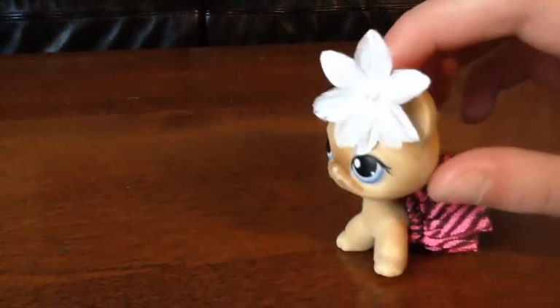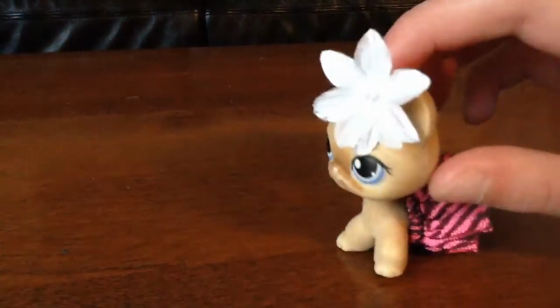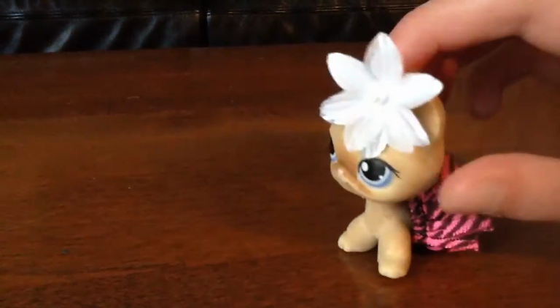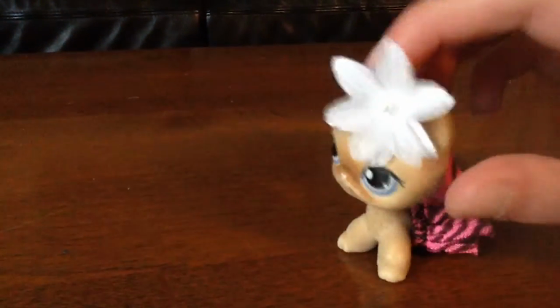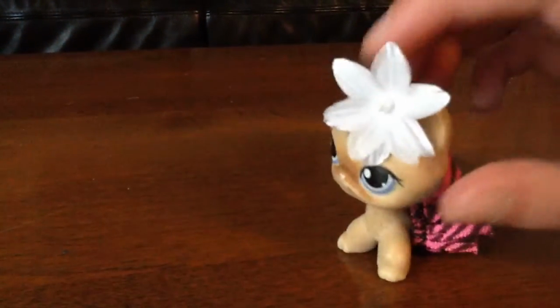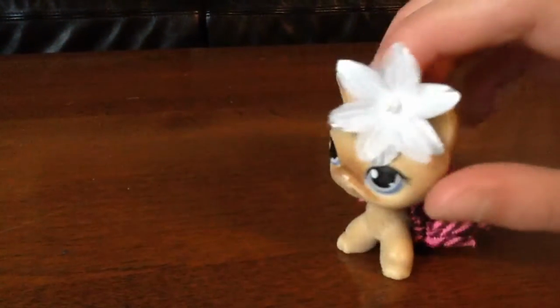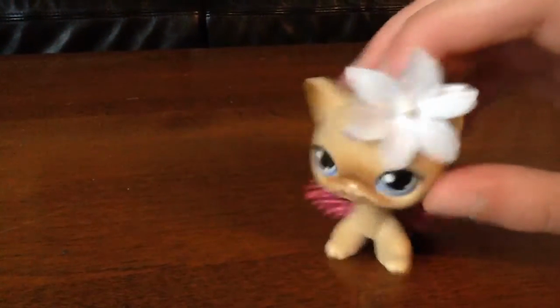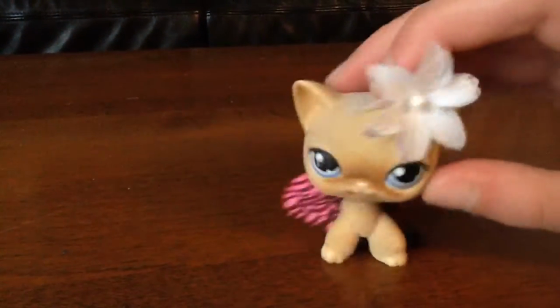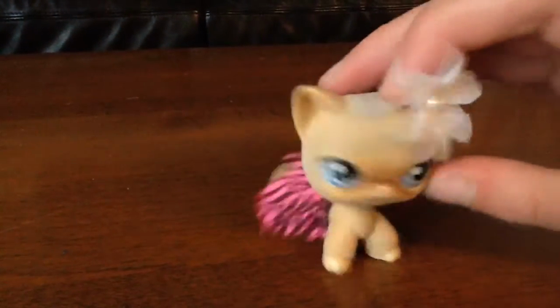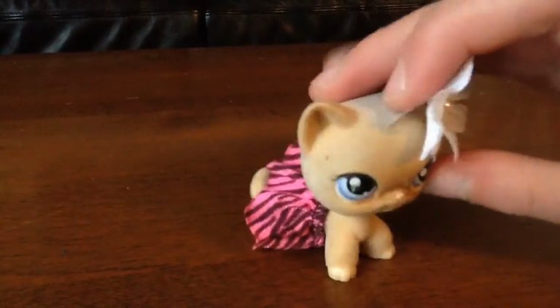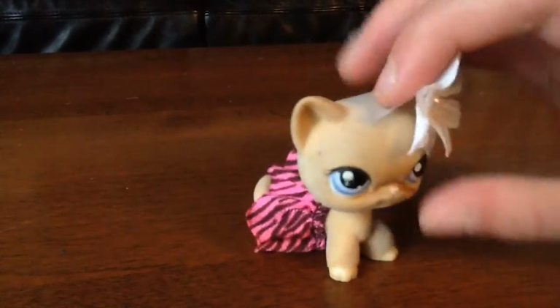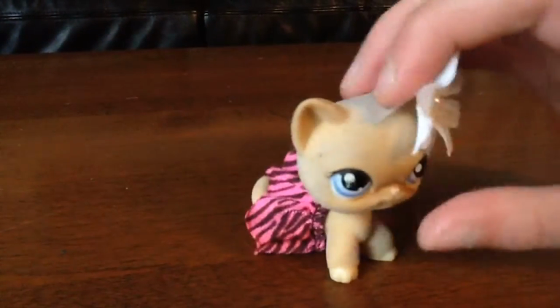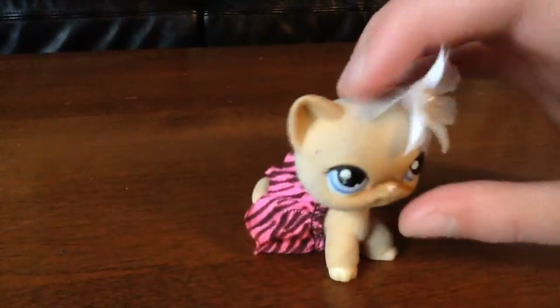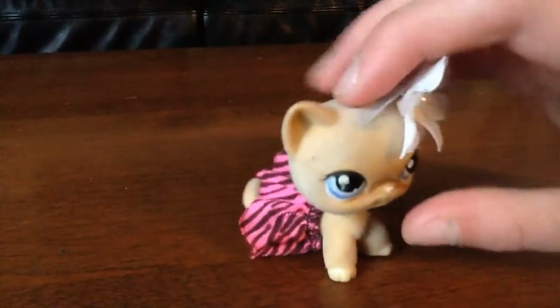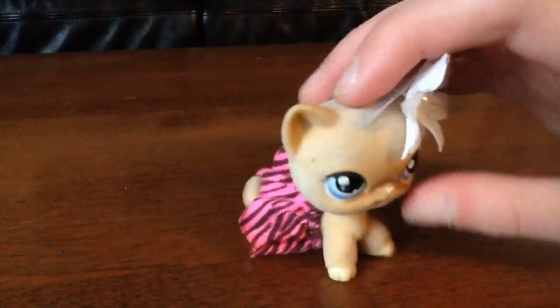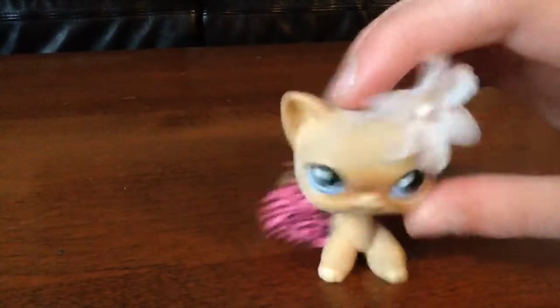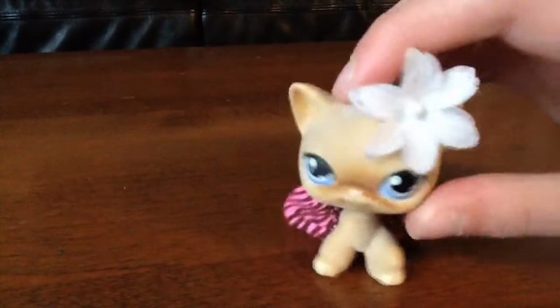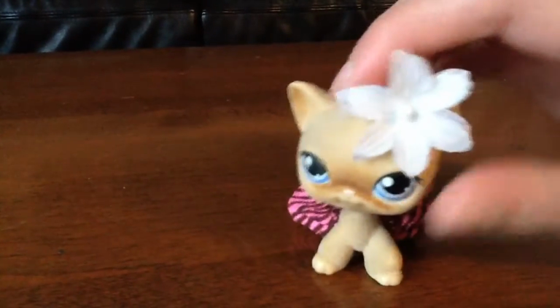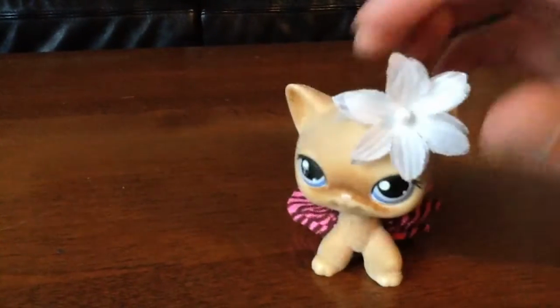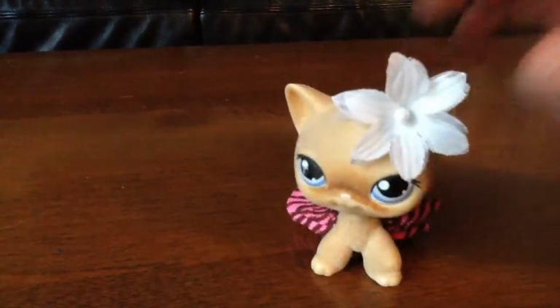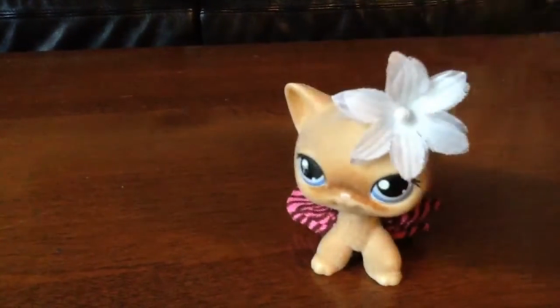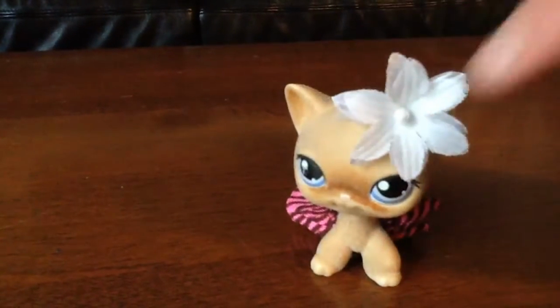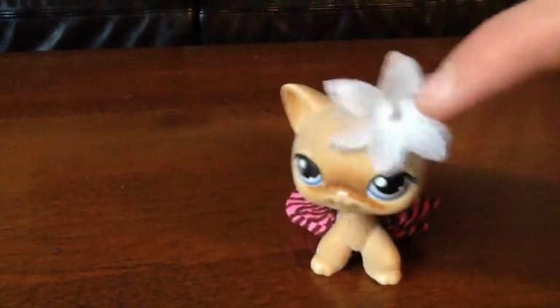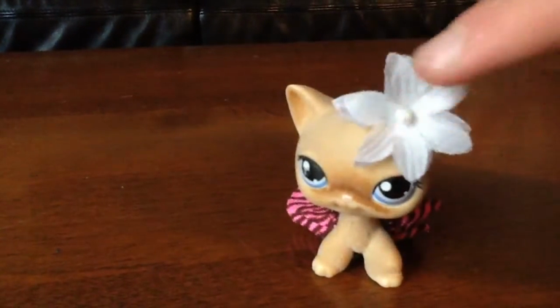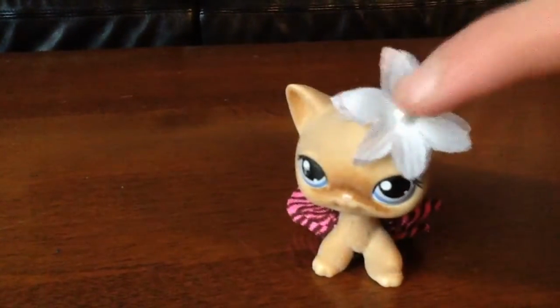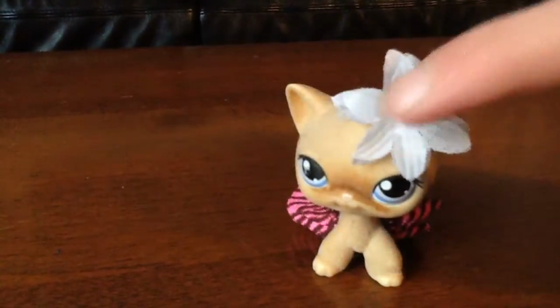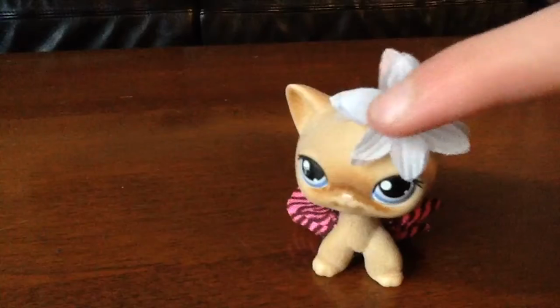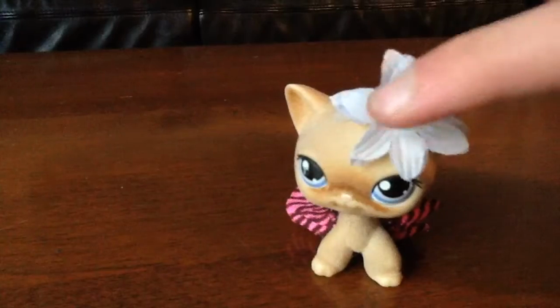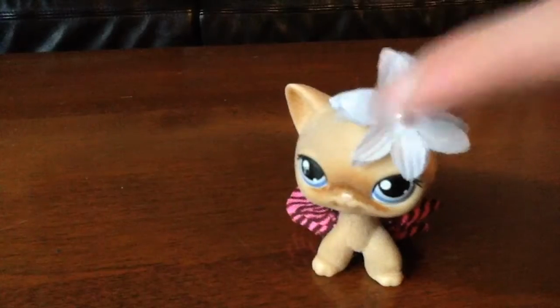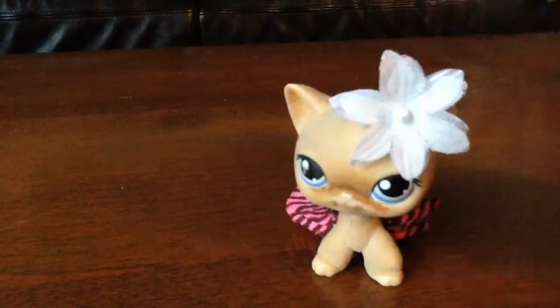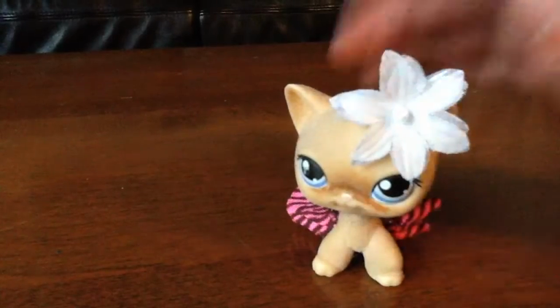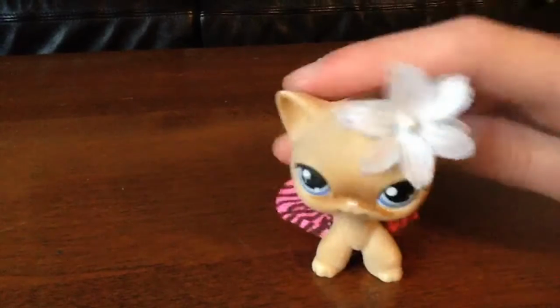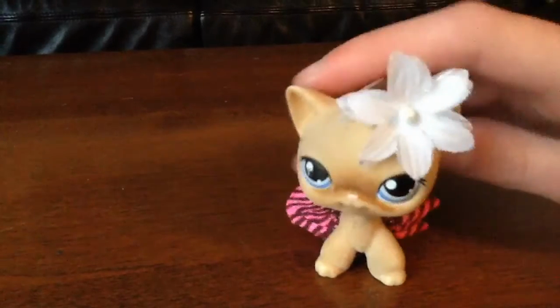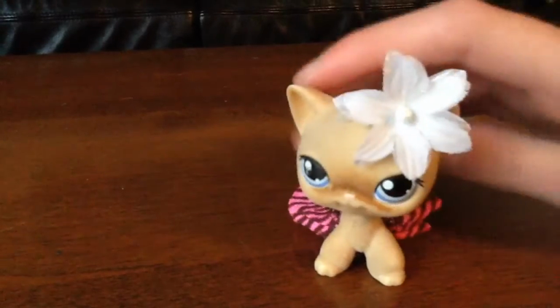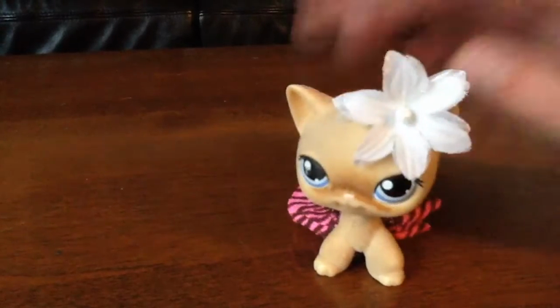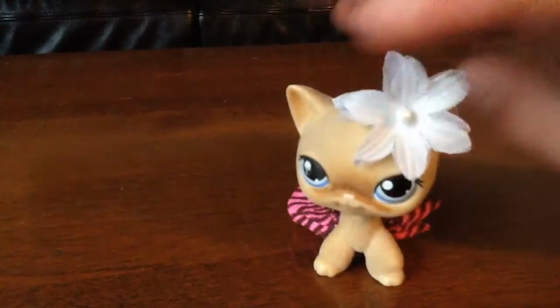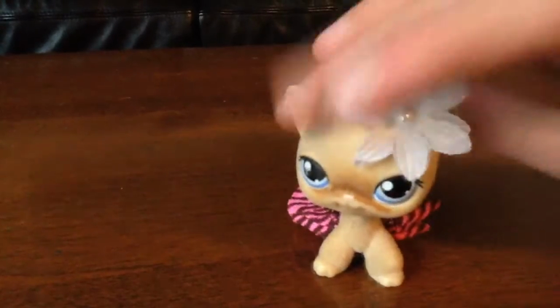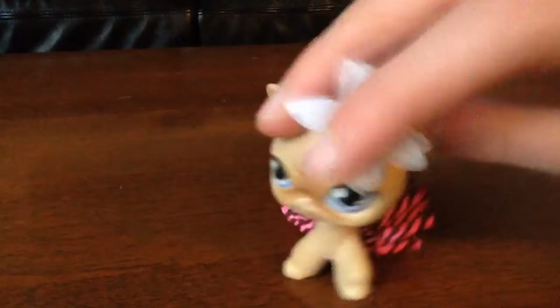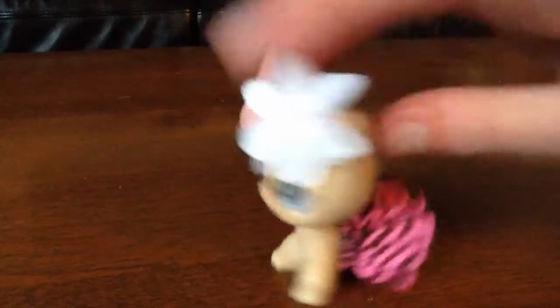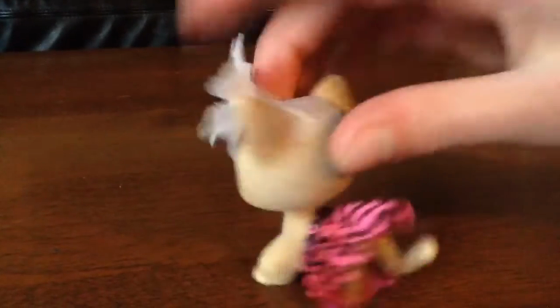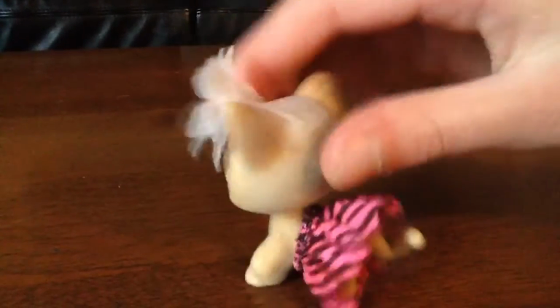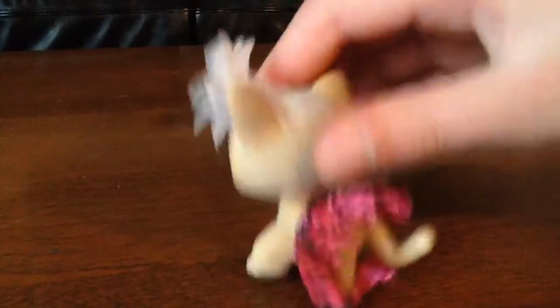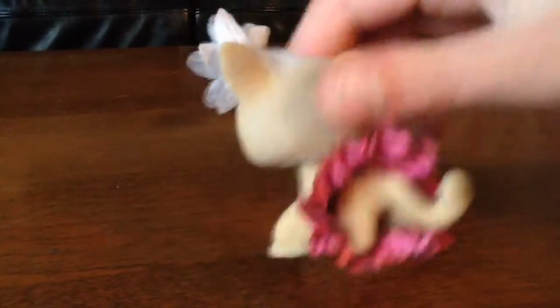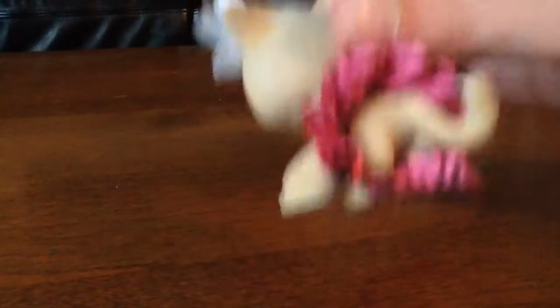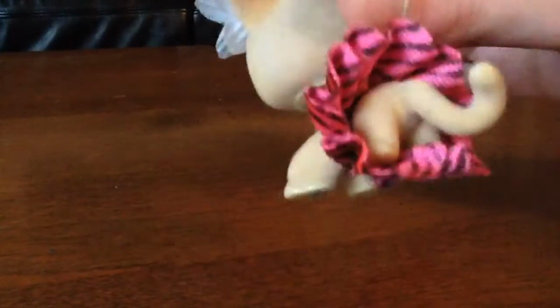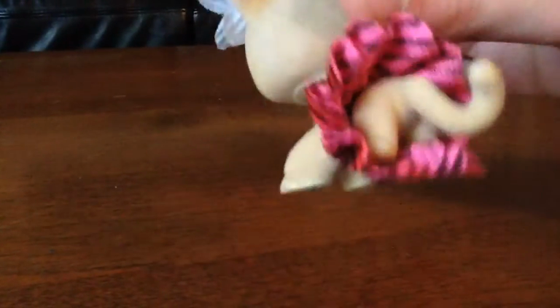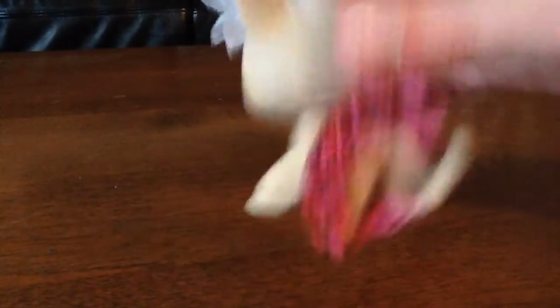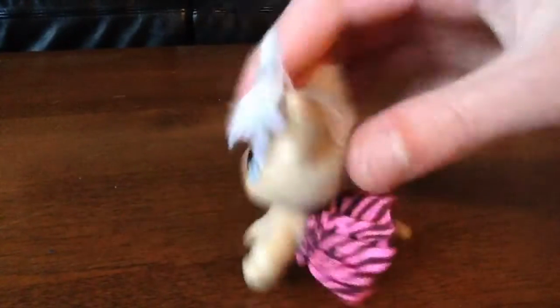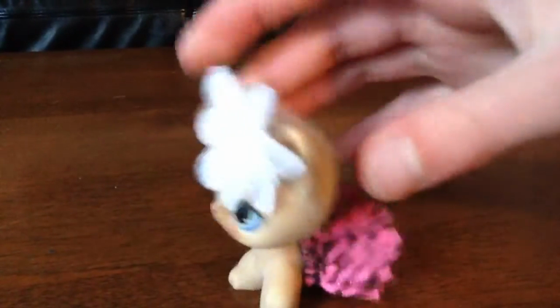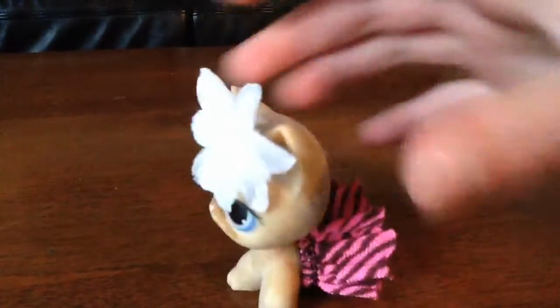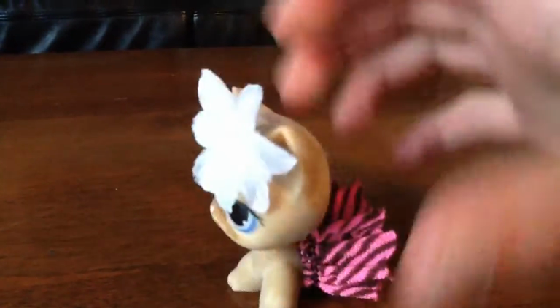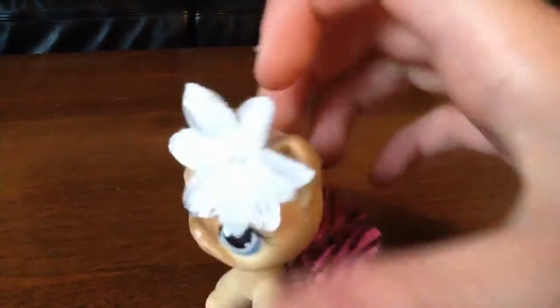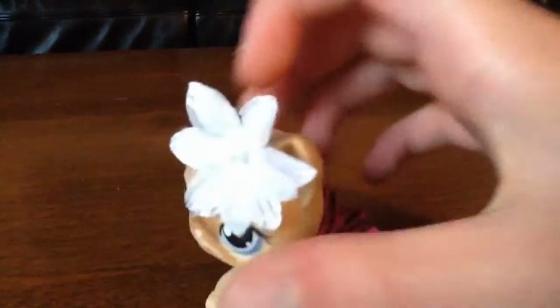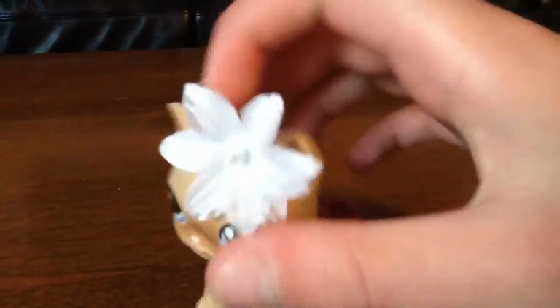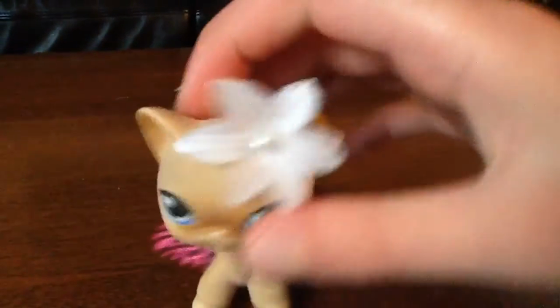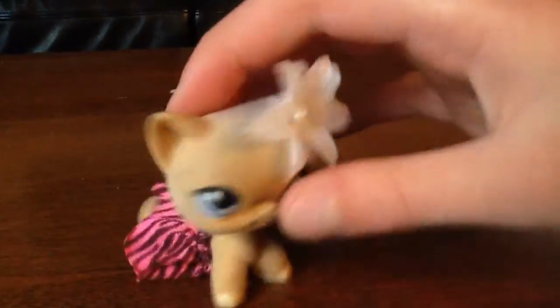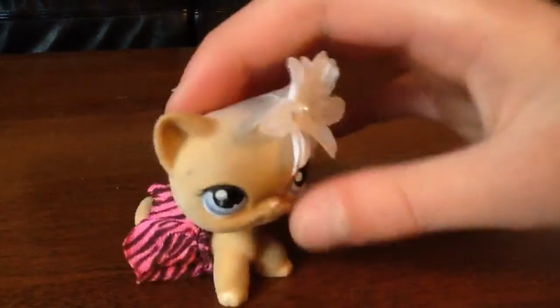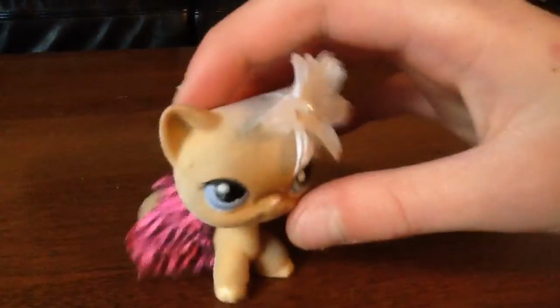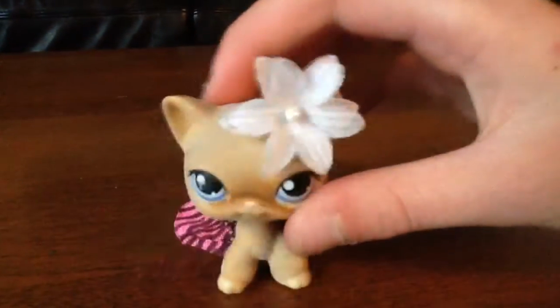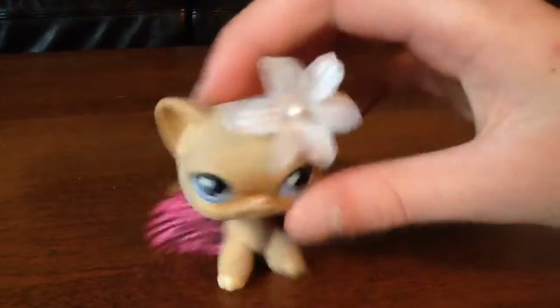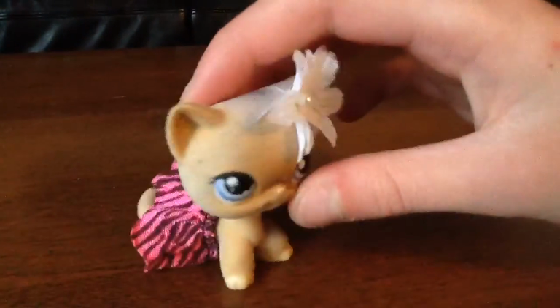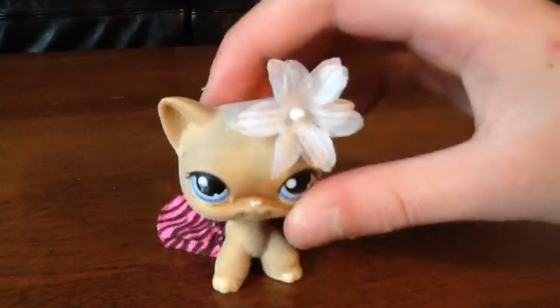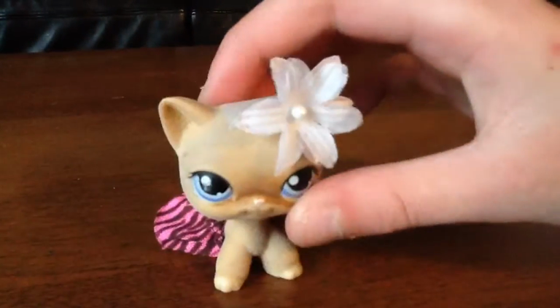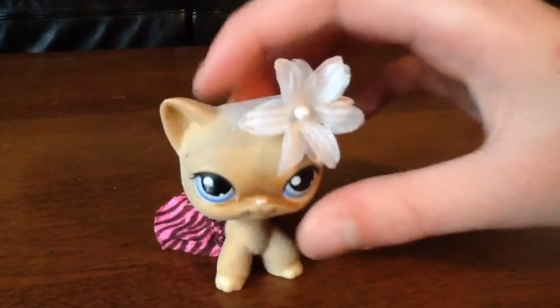Wow, look at her — a white flower there and a pink skirt. She's really Venus.